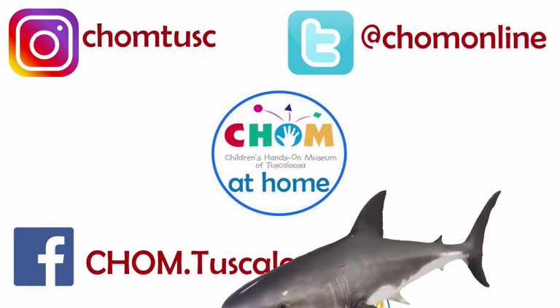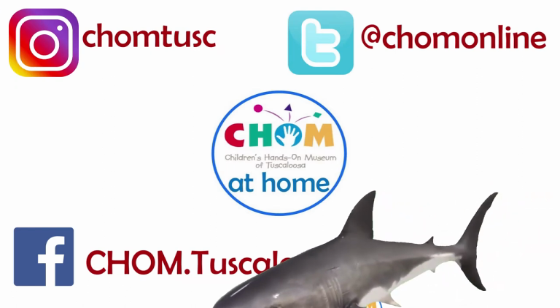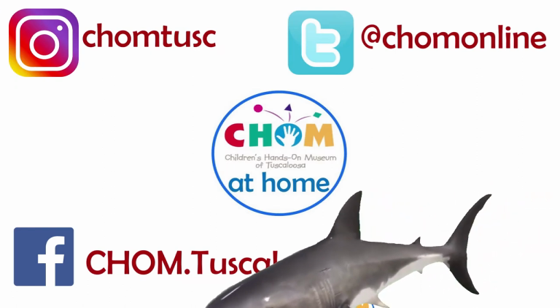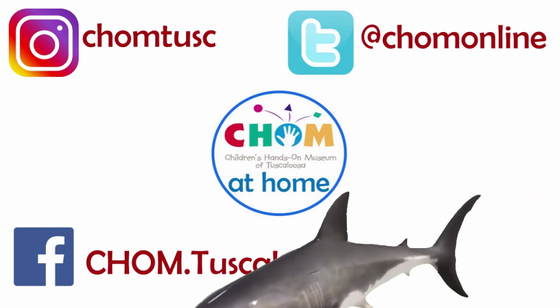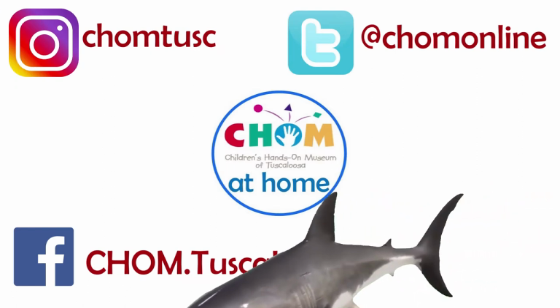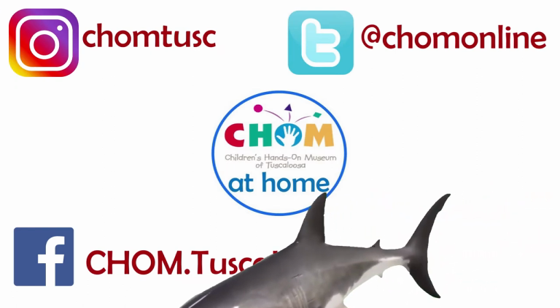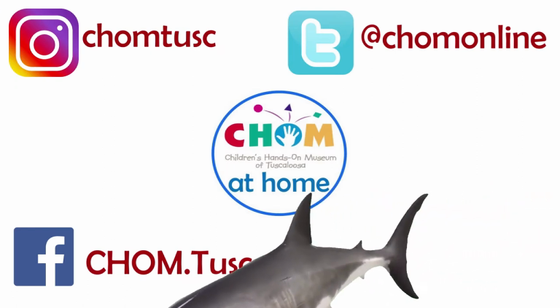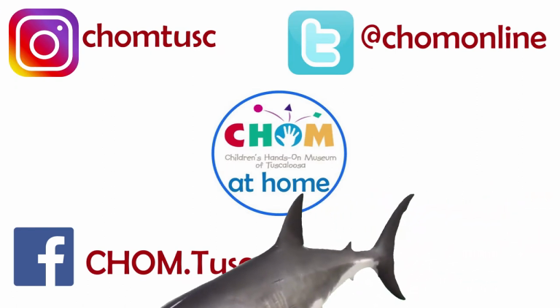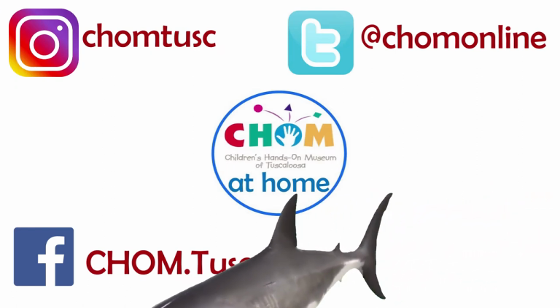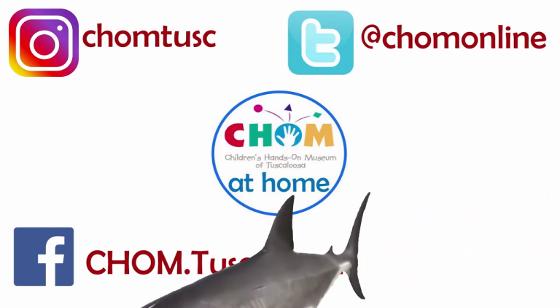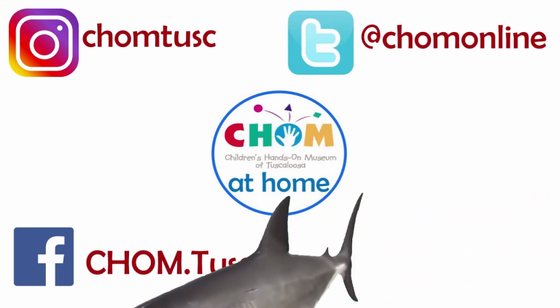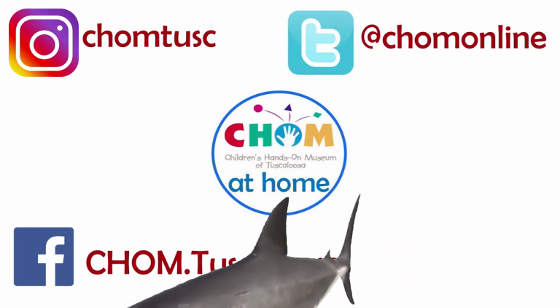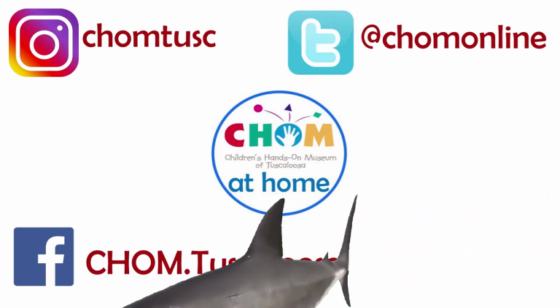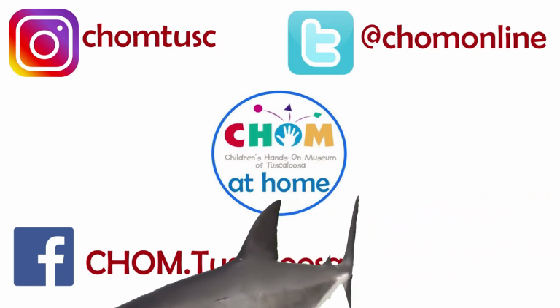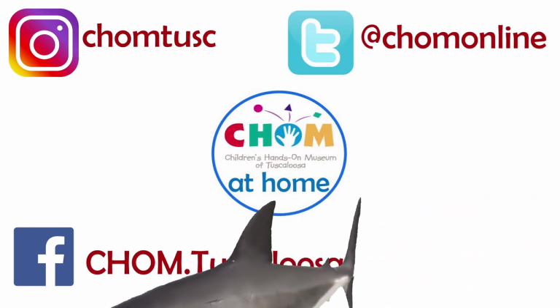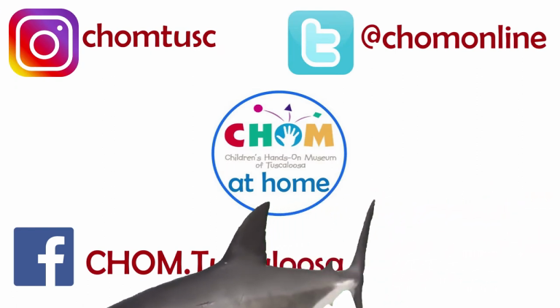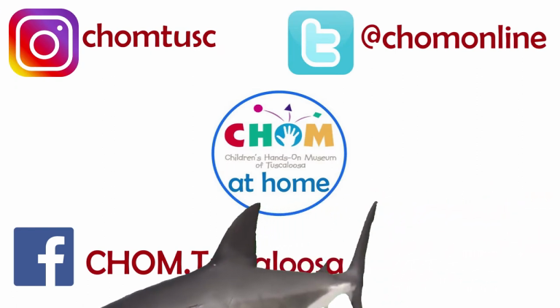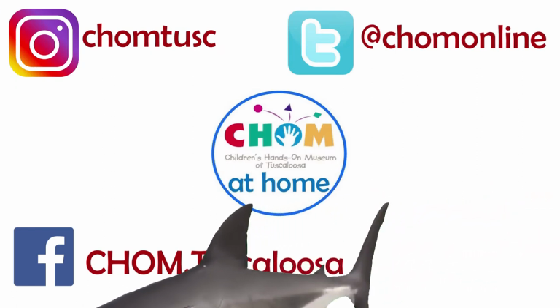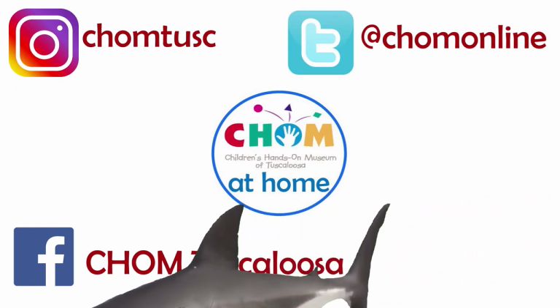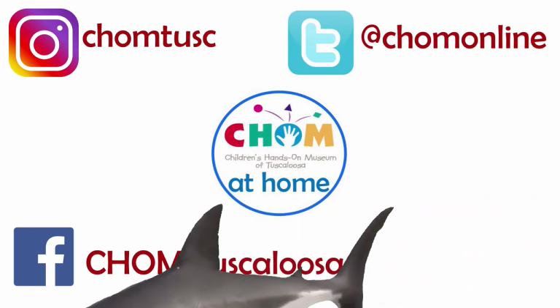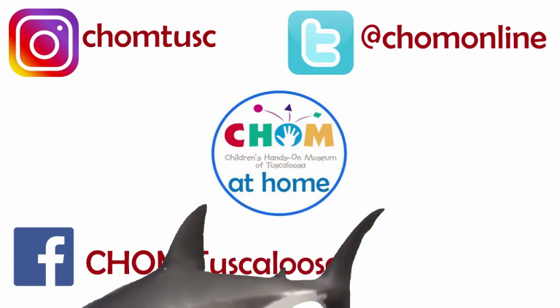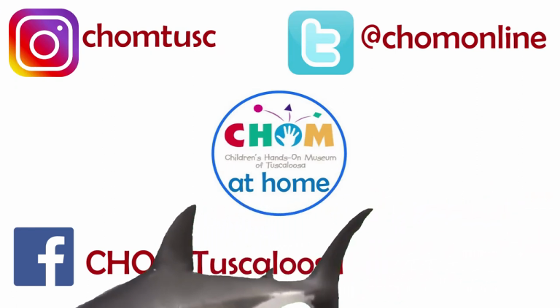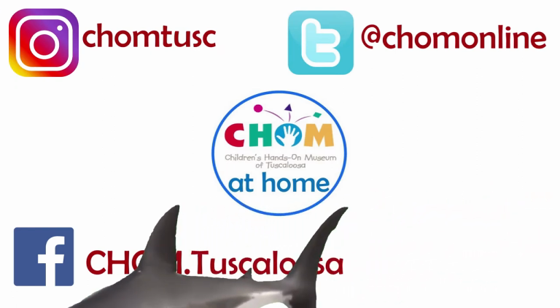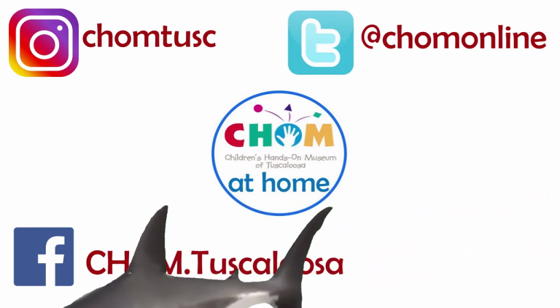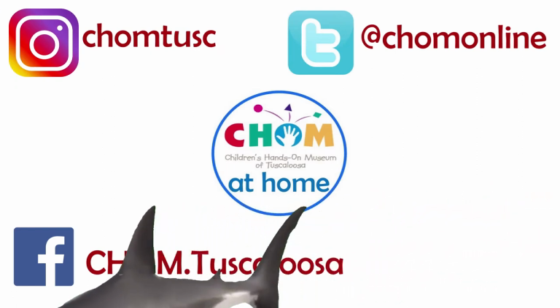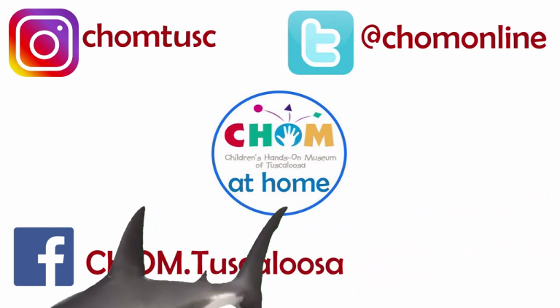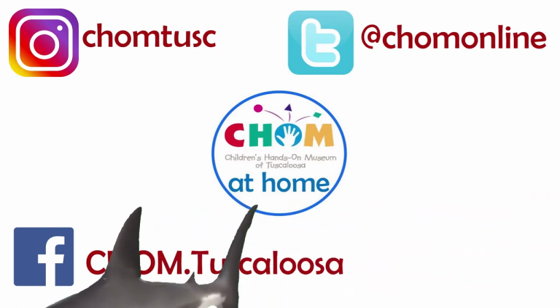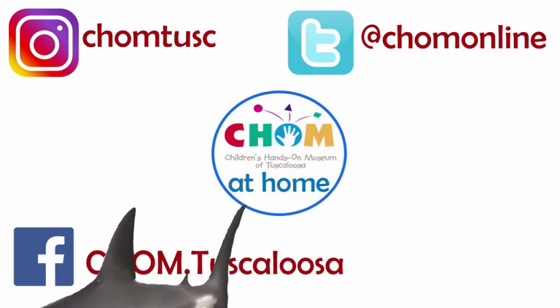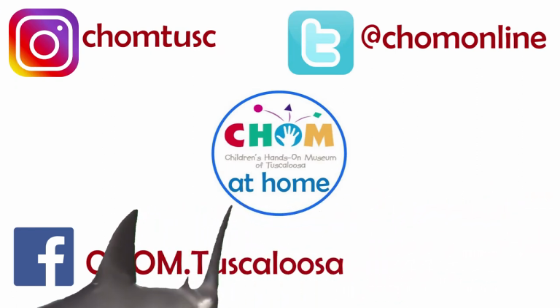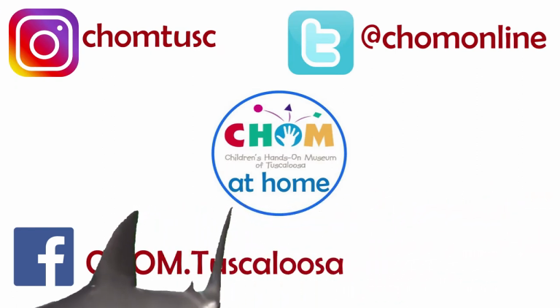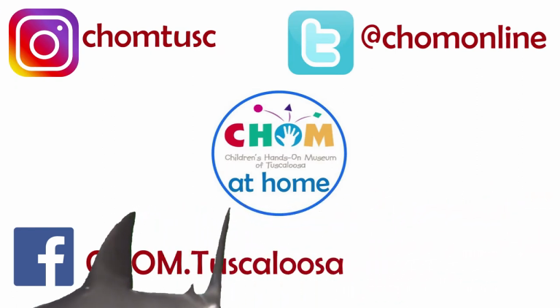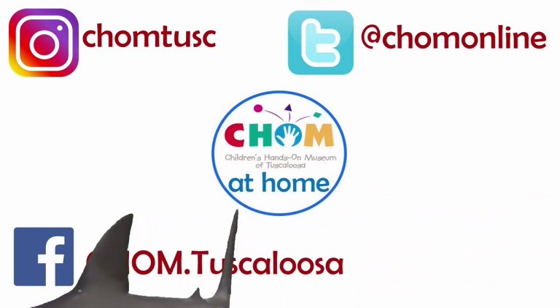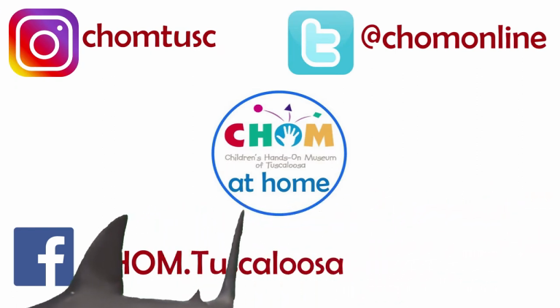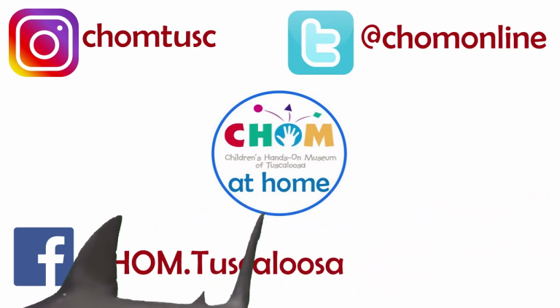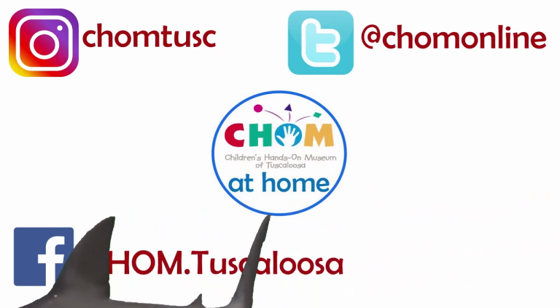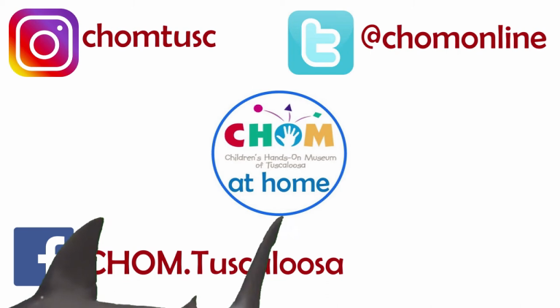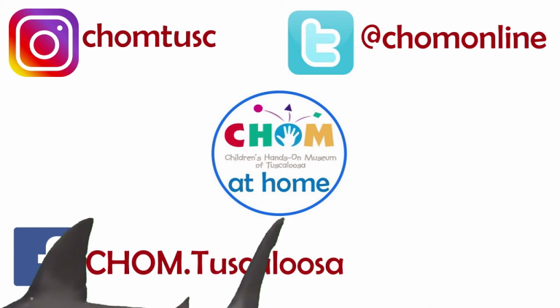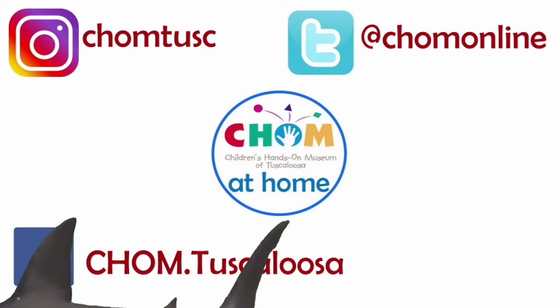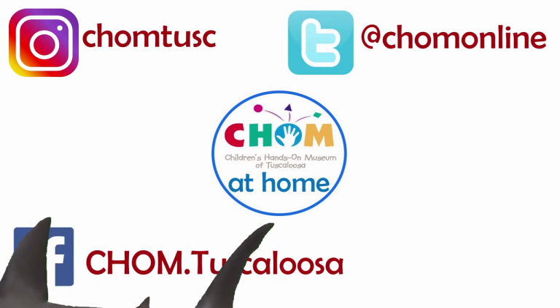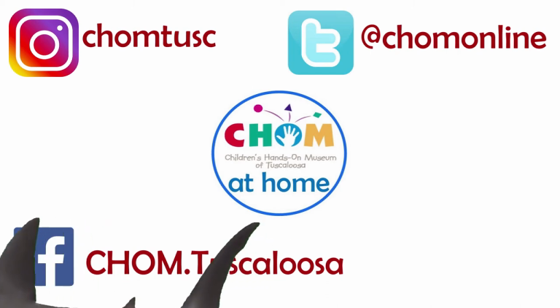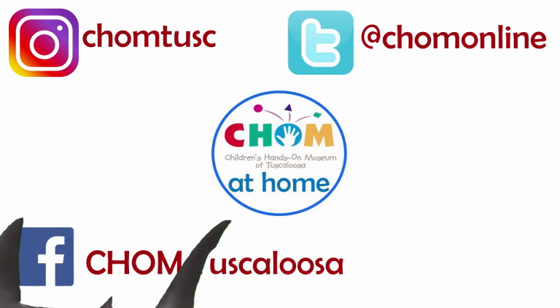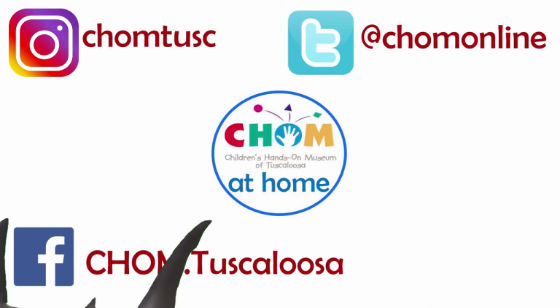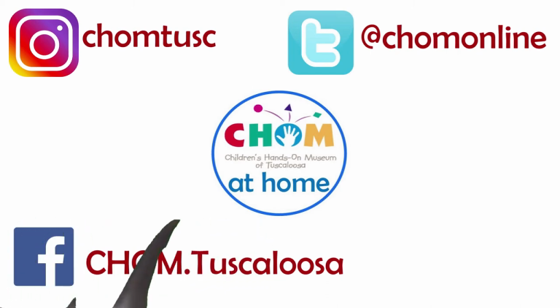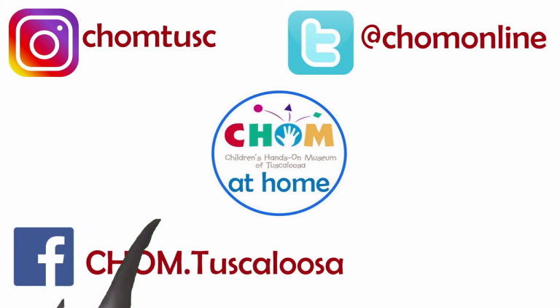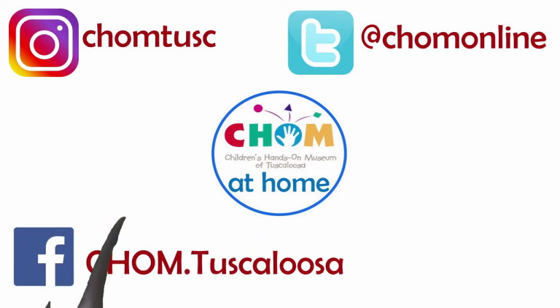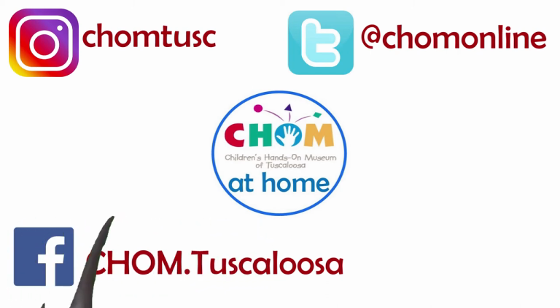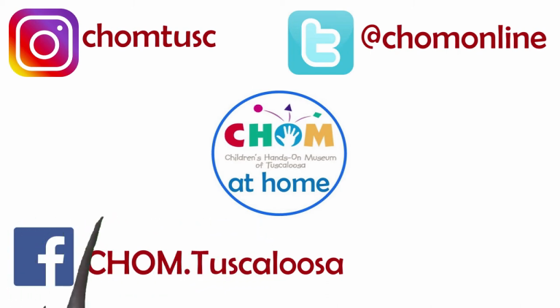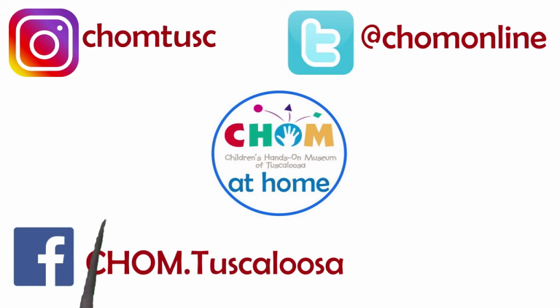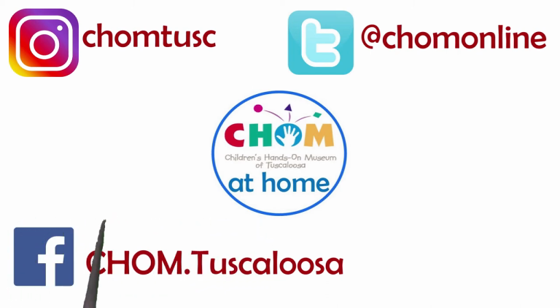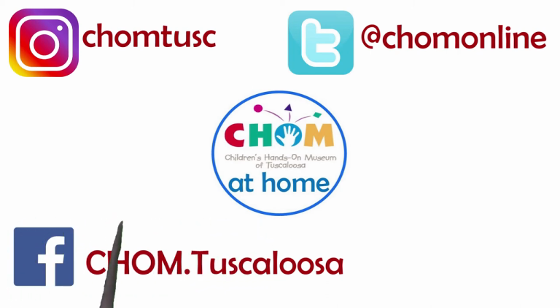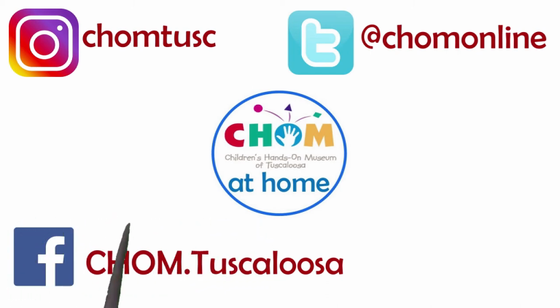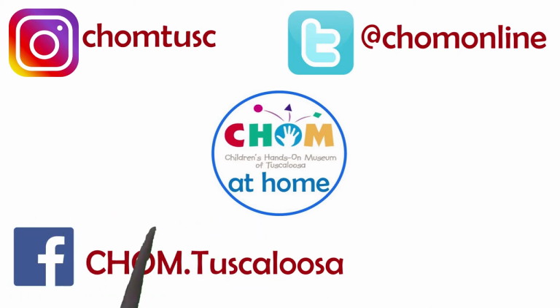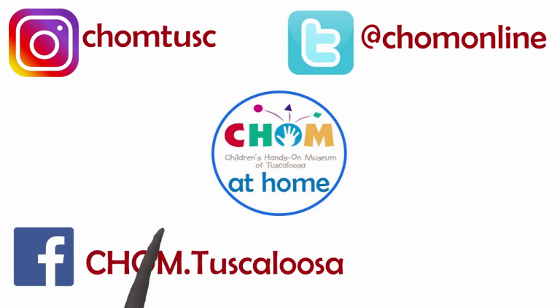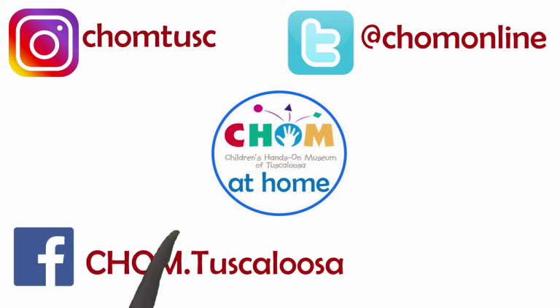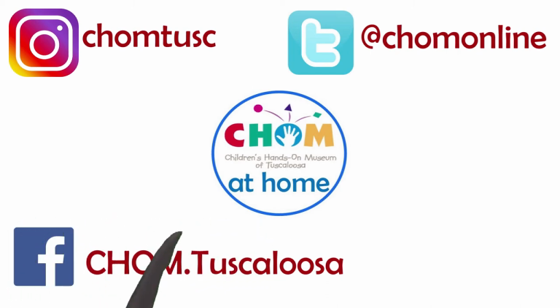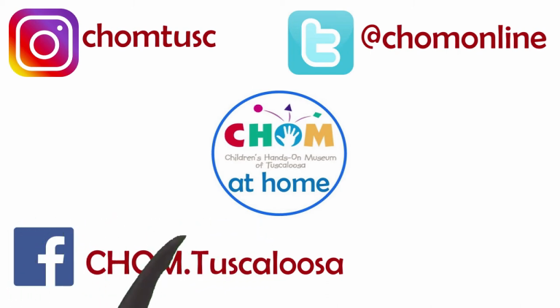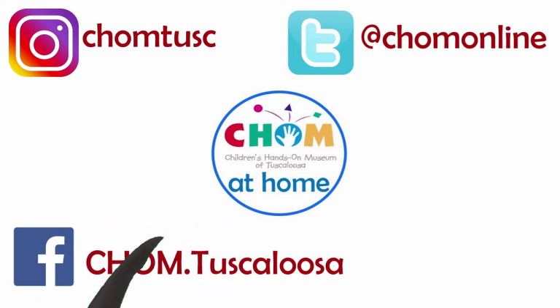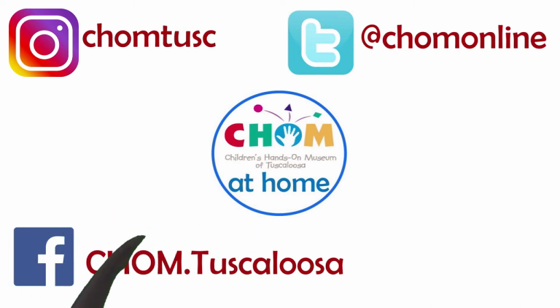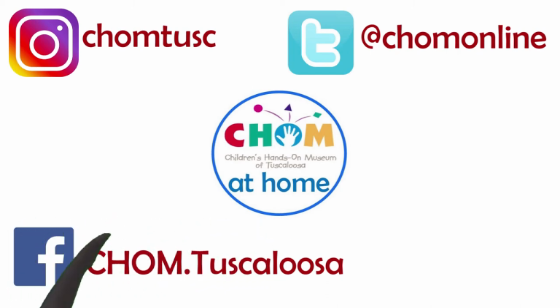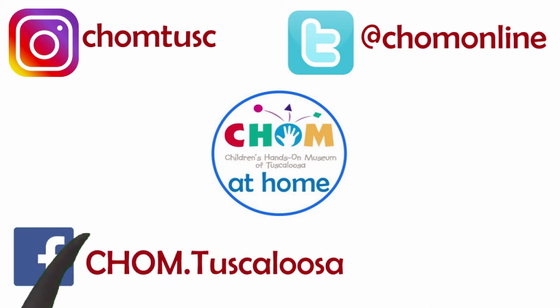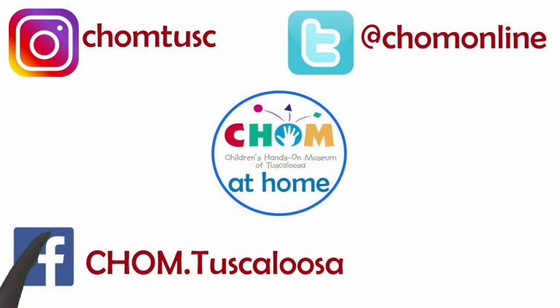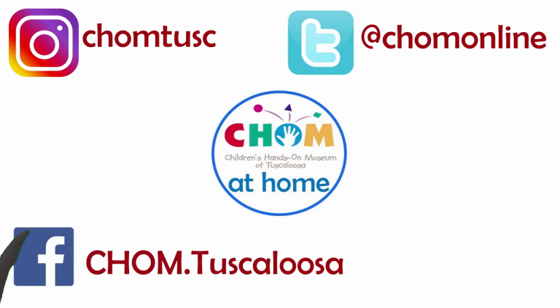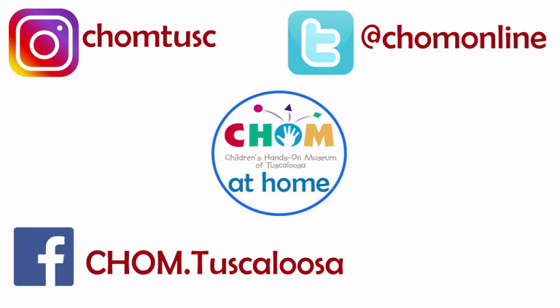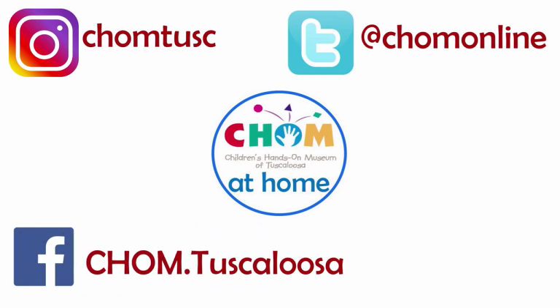There are so many fun and fascinating things about sharks that you can learn. Stay tuned for more this week with CHOM at Home. Bye!